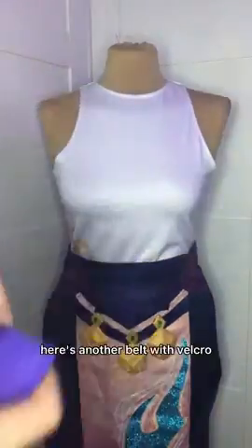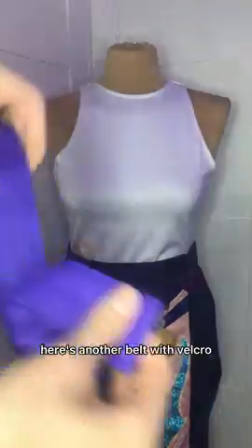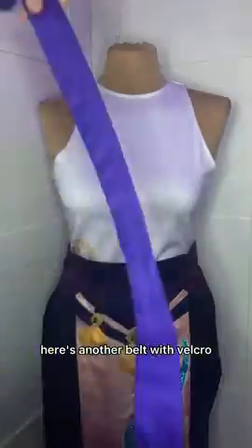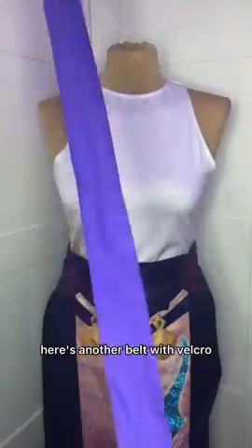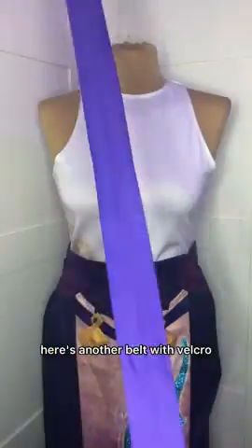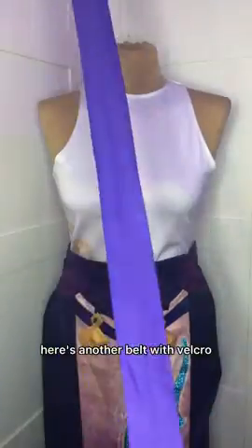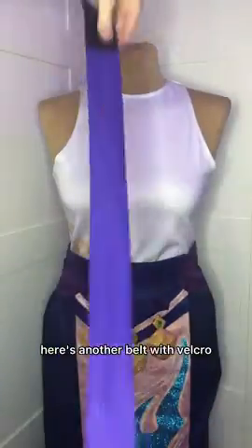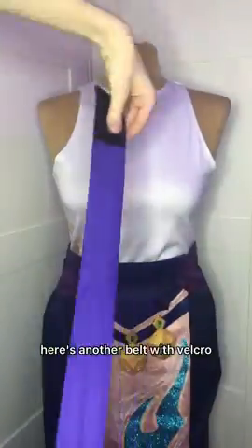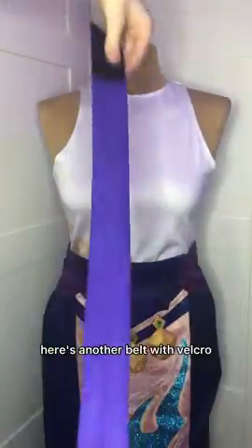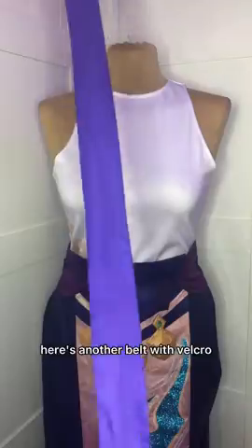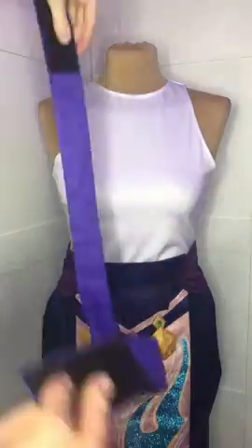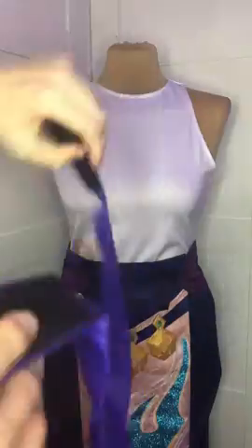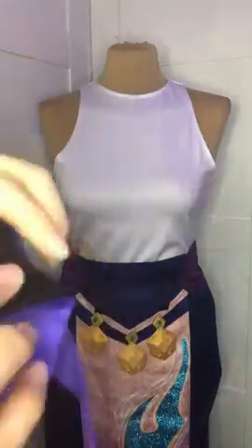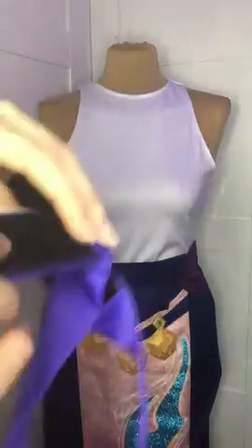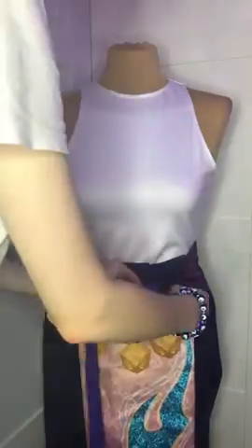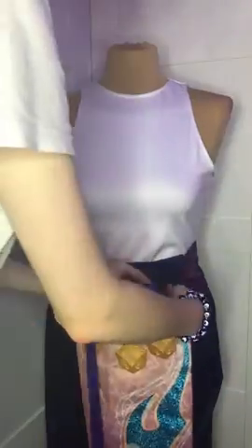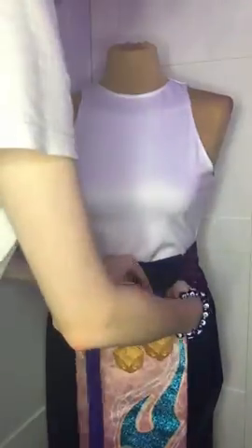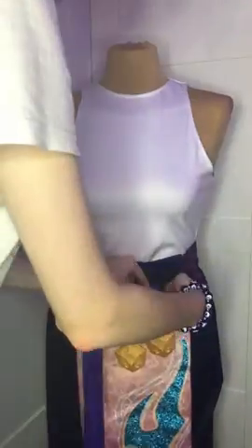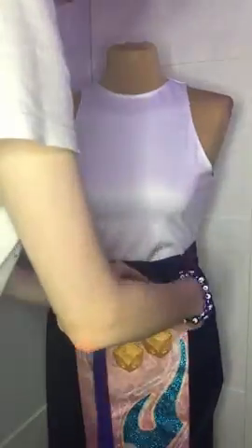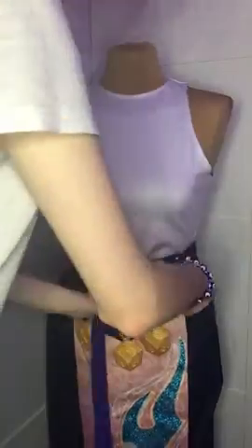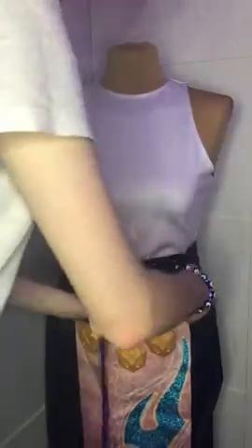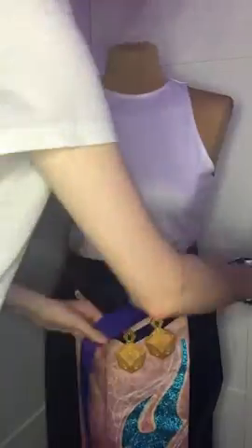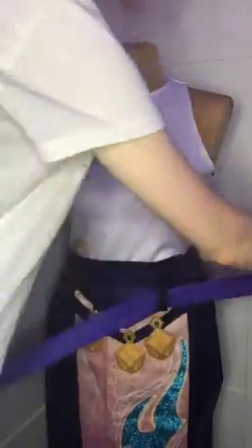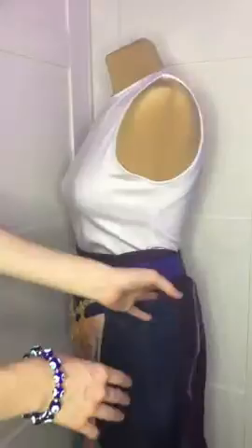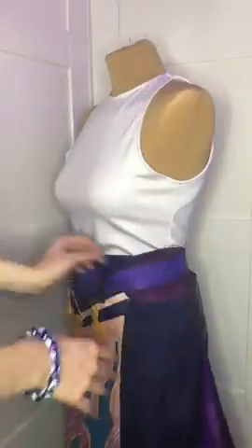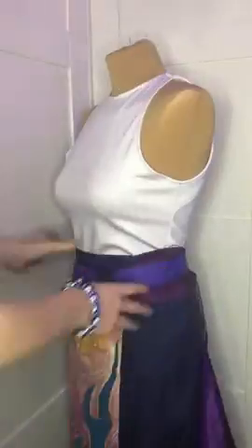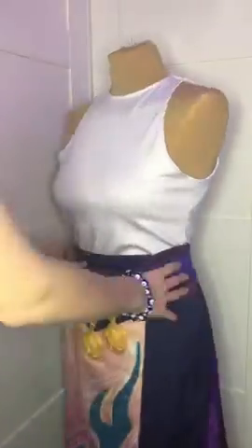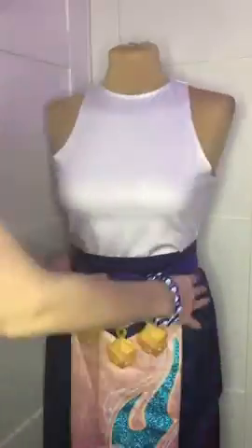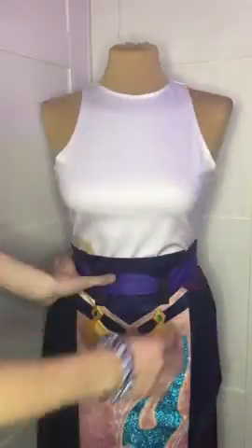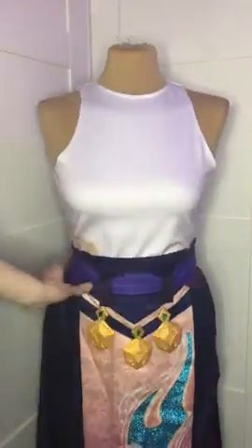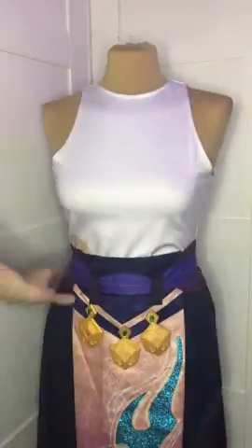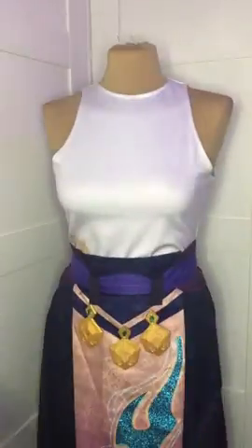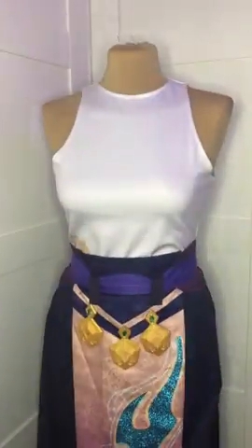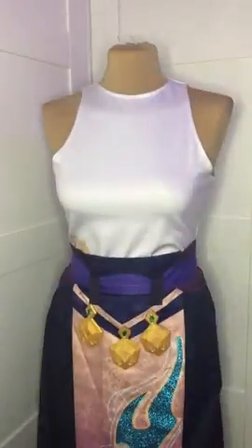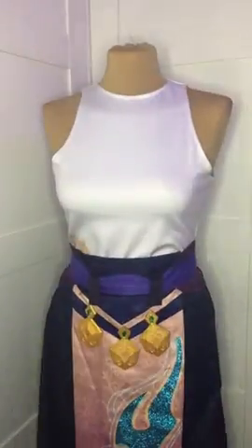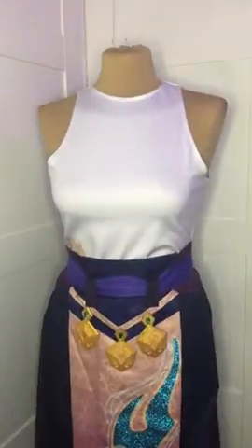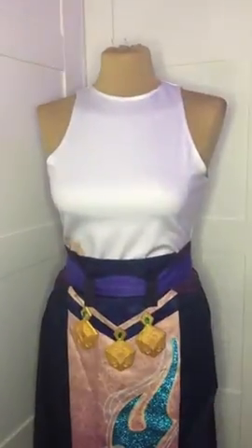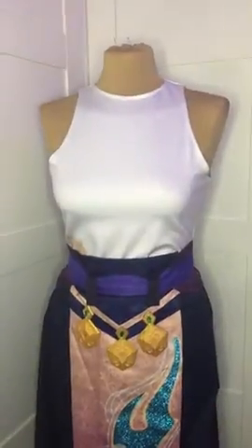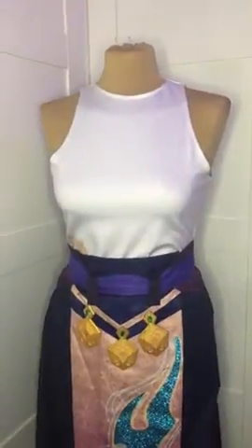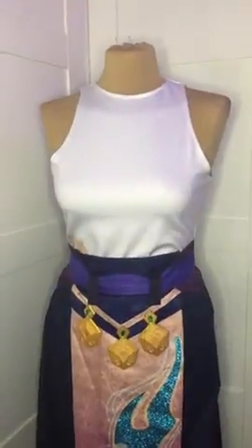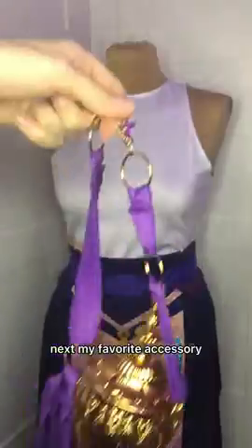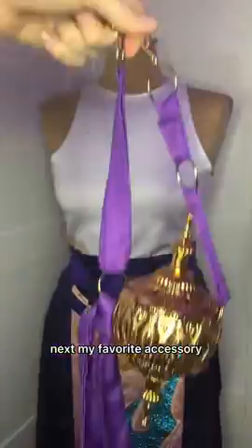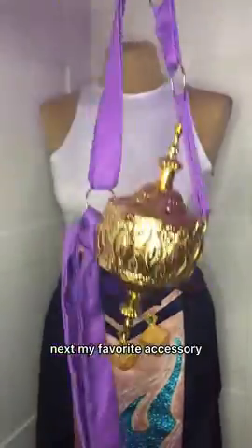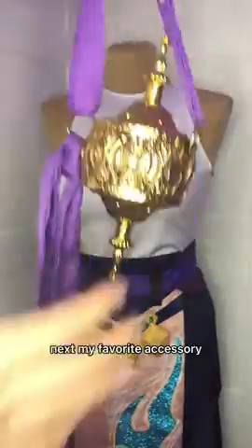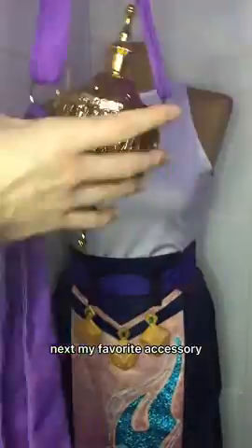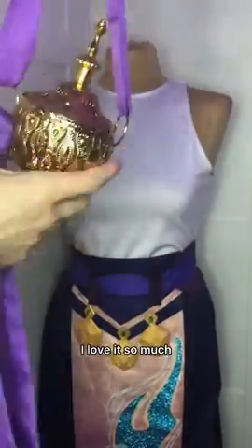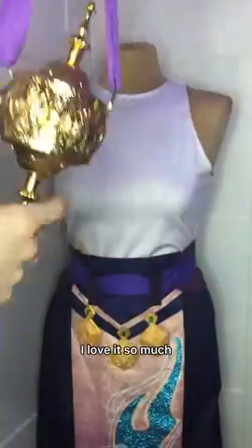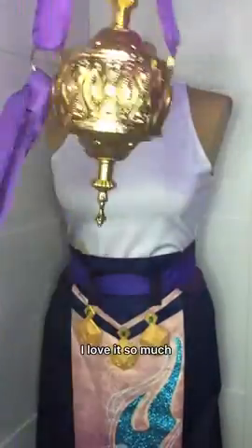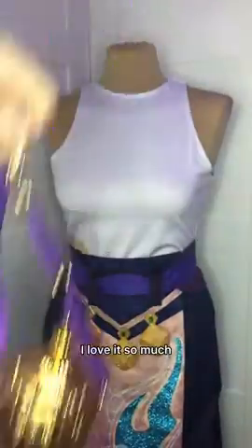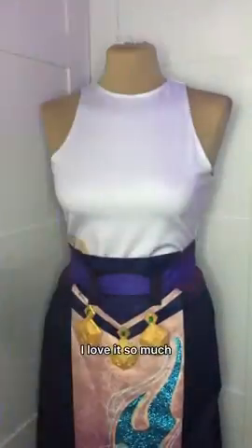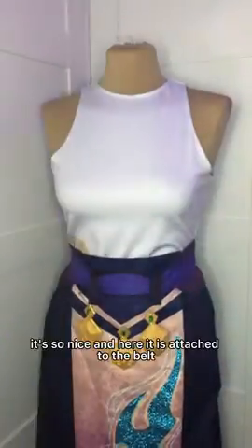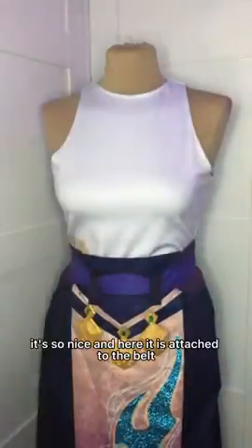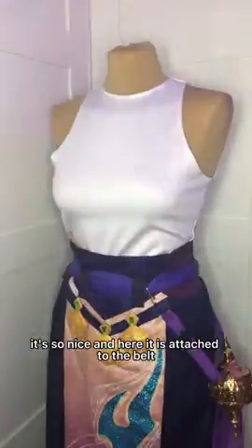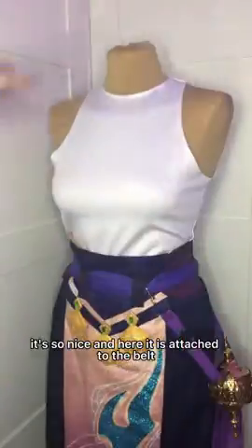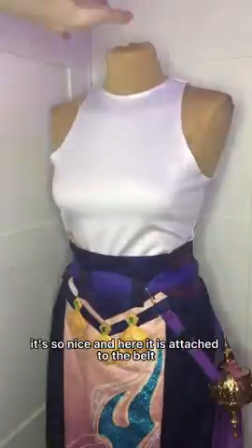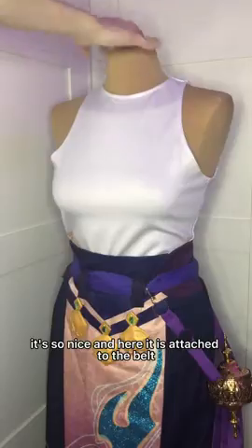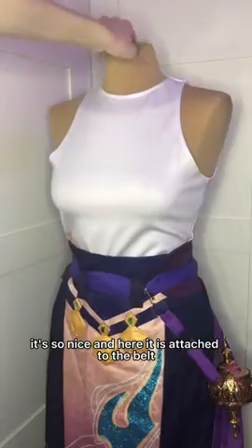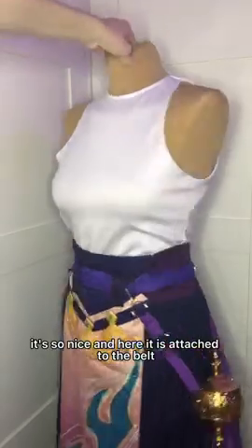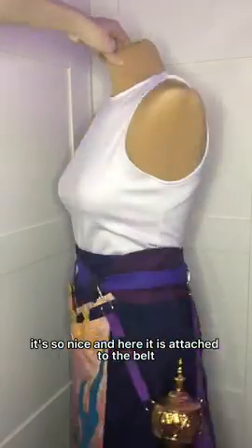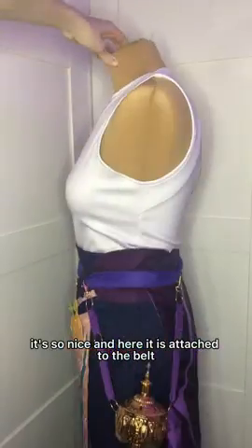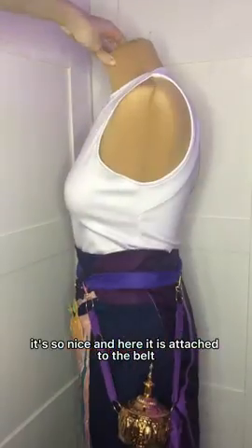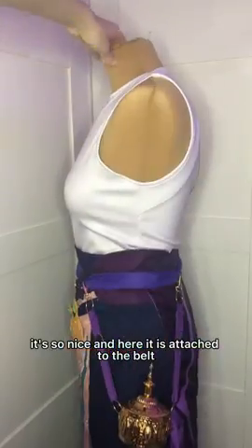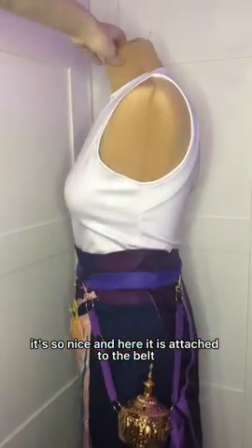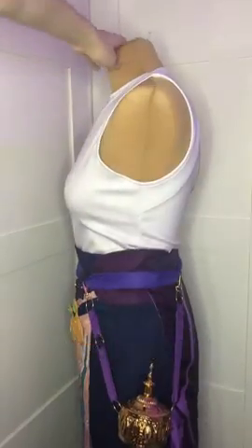Here's another belt with velcro. Next, my favorite accessory — I love it so much, it's so nice. And here it is attached to the belt.